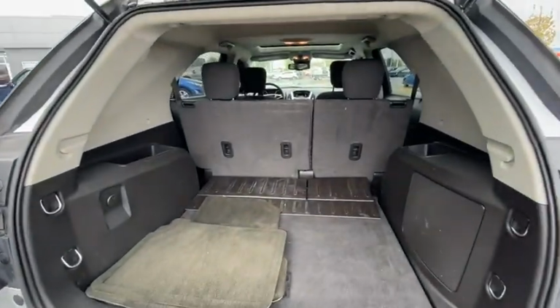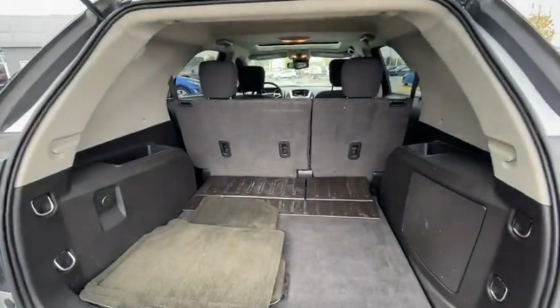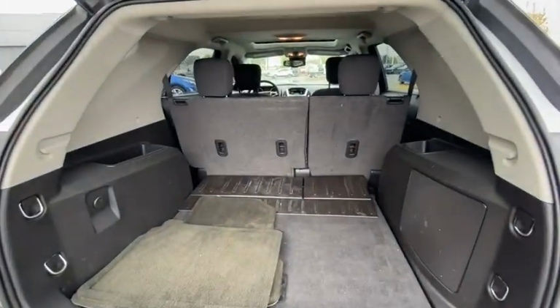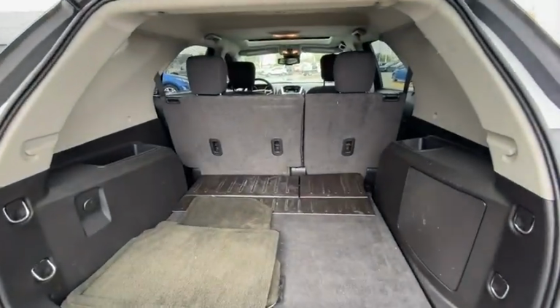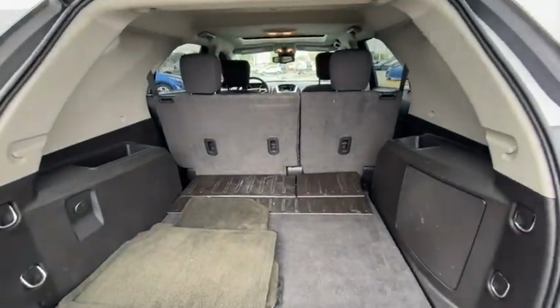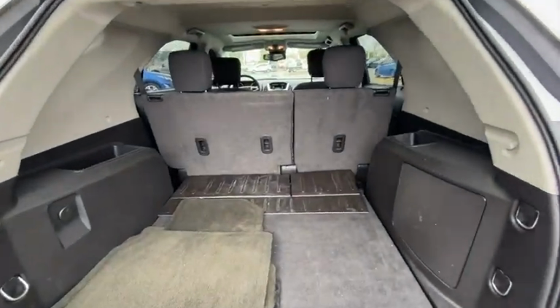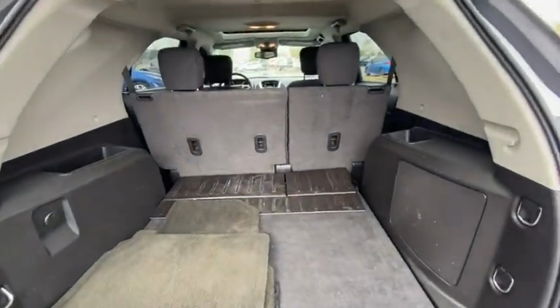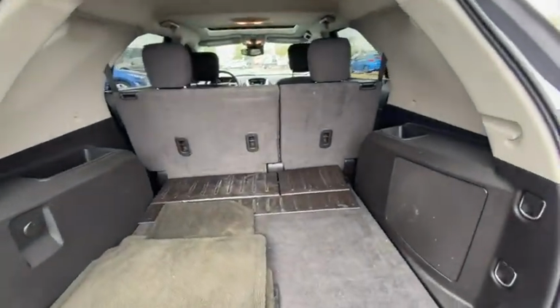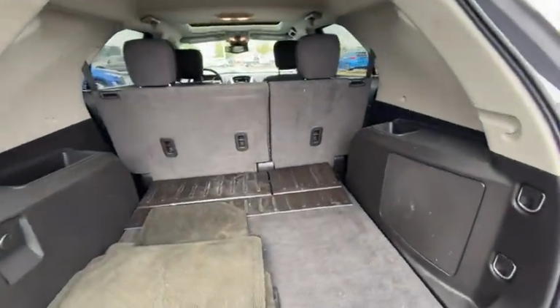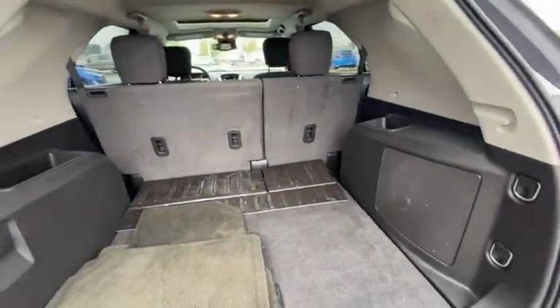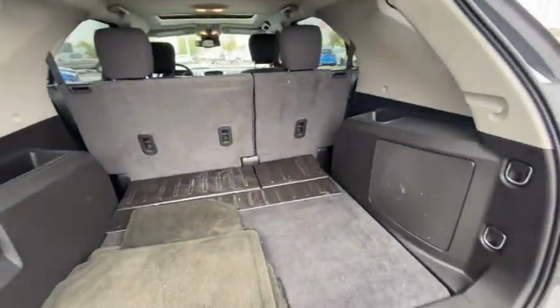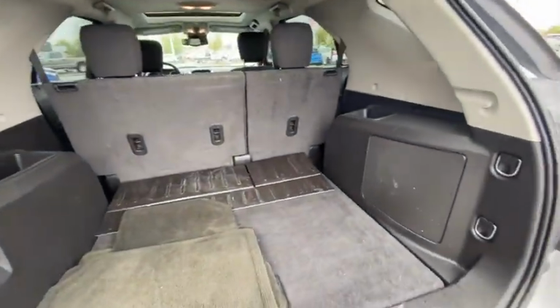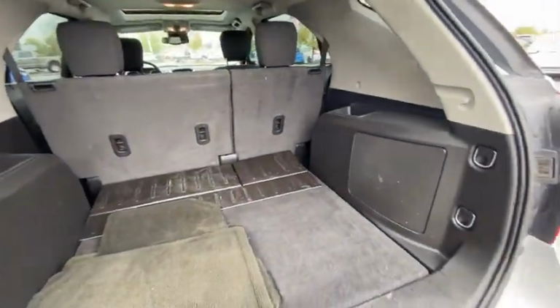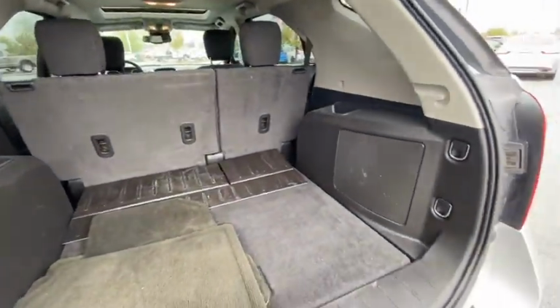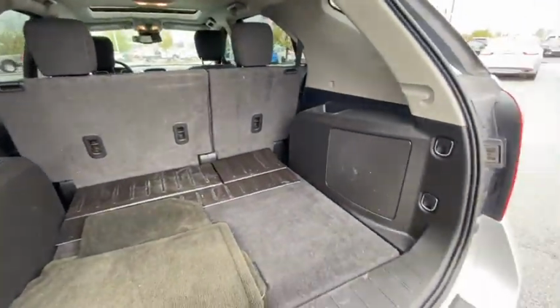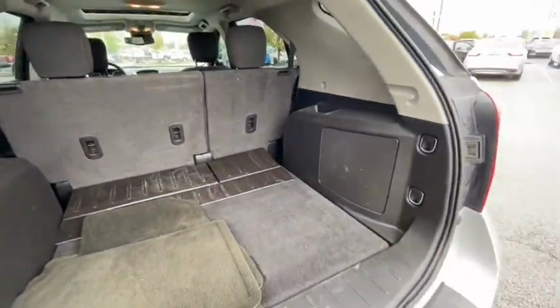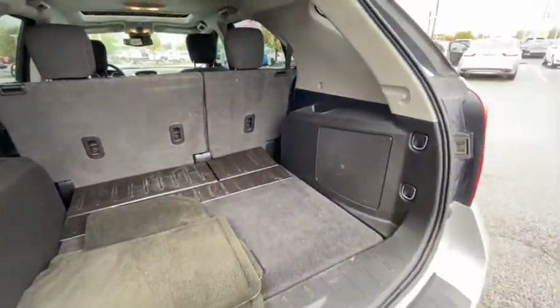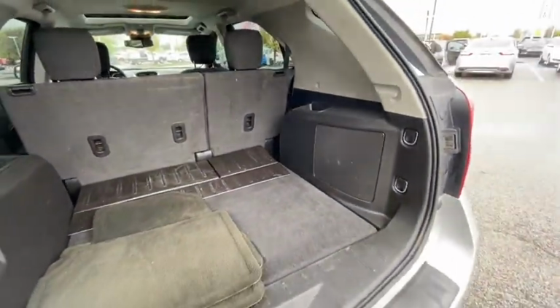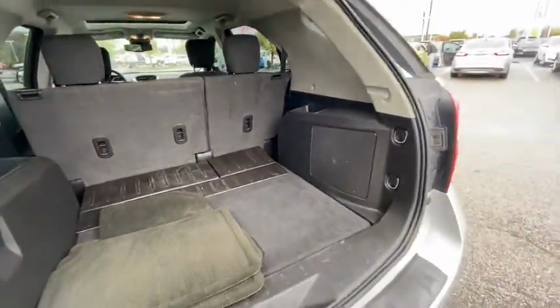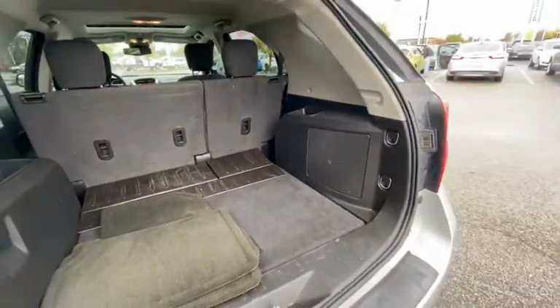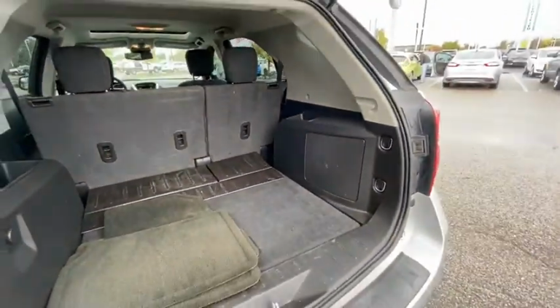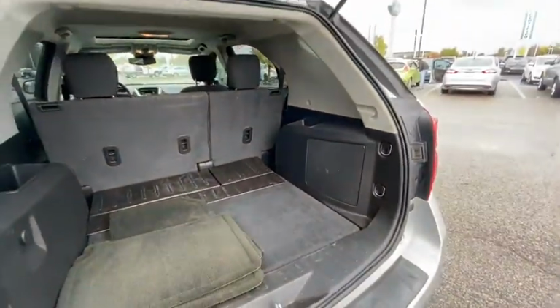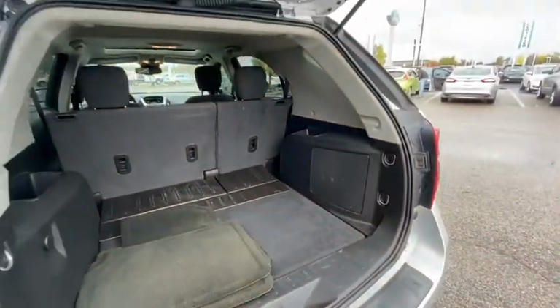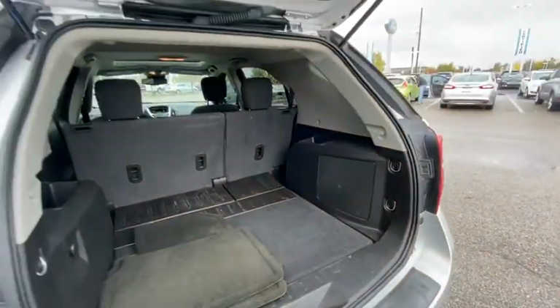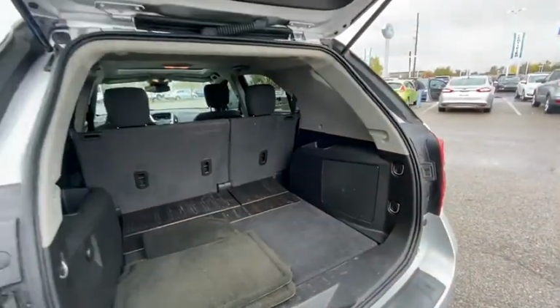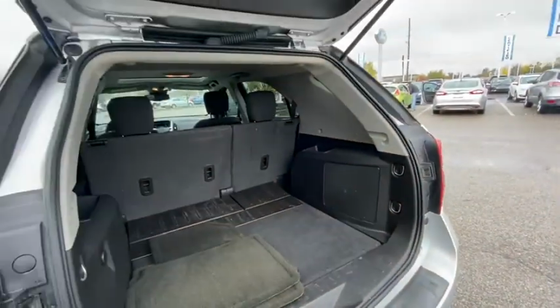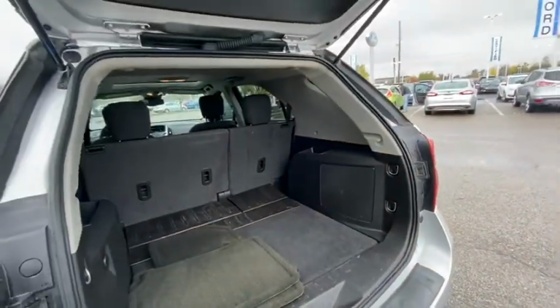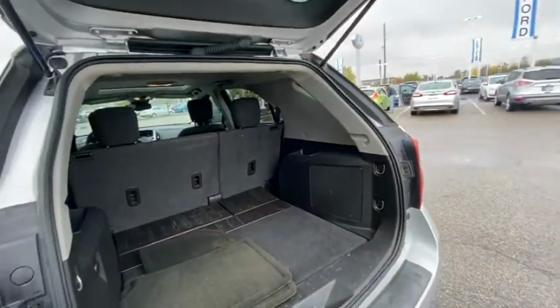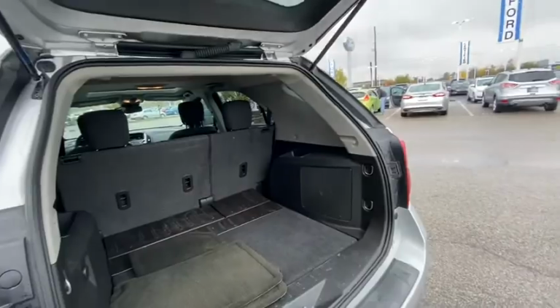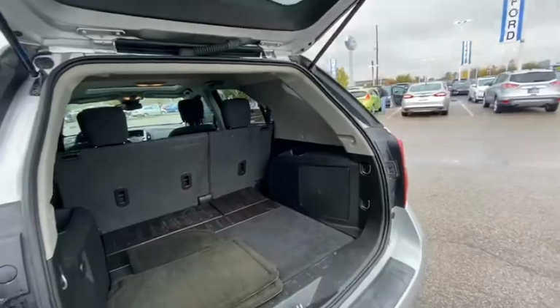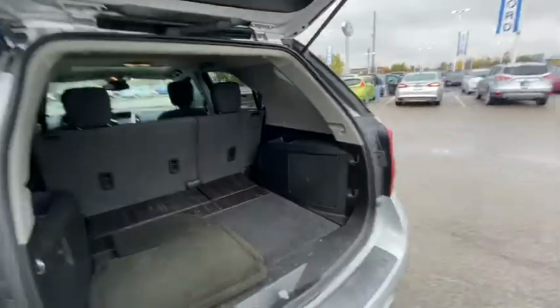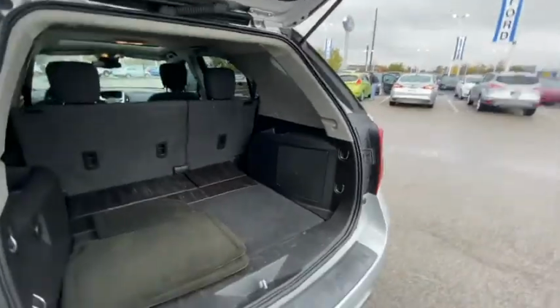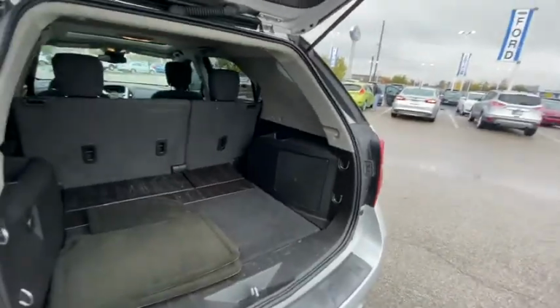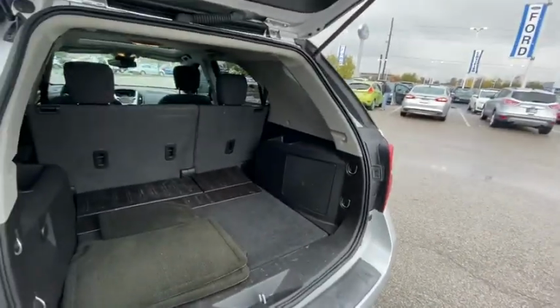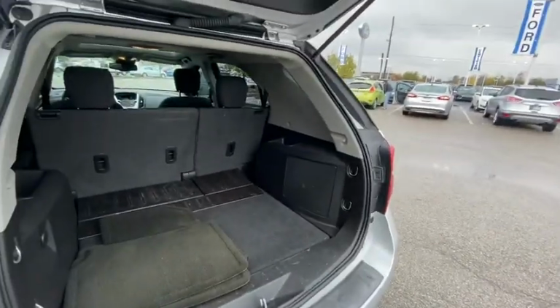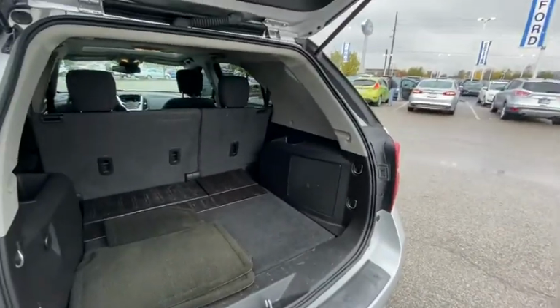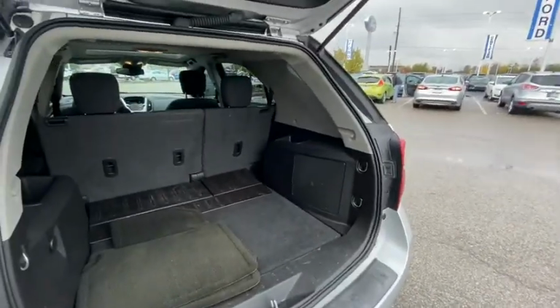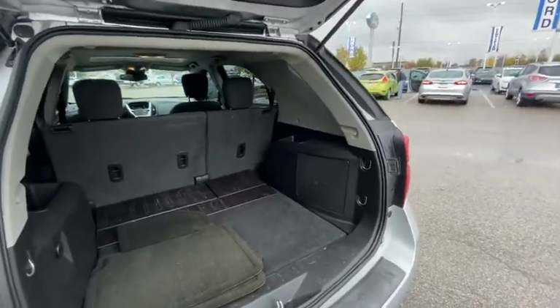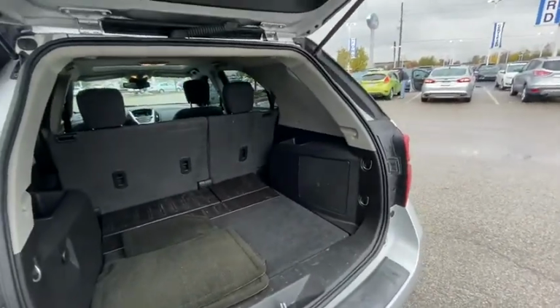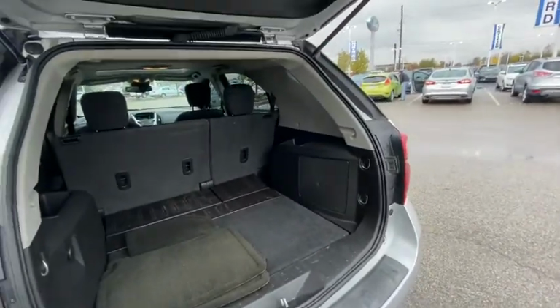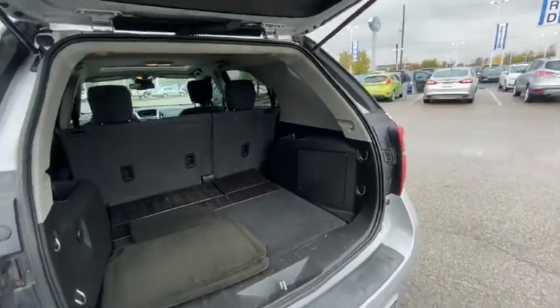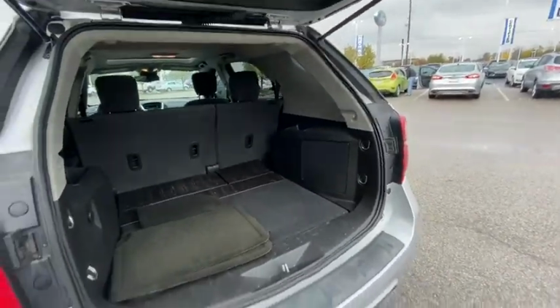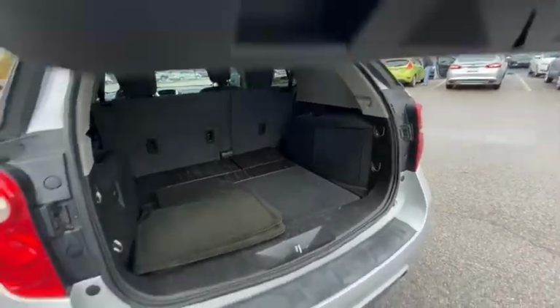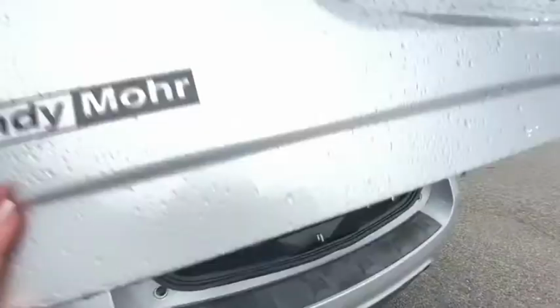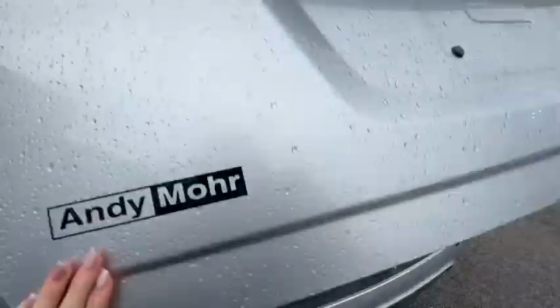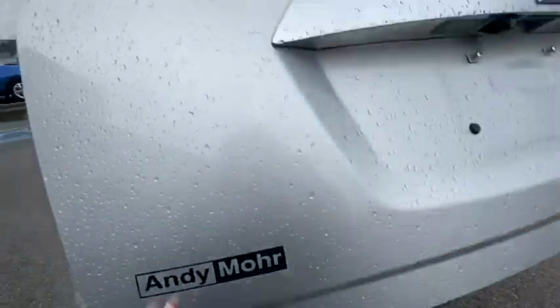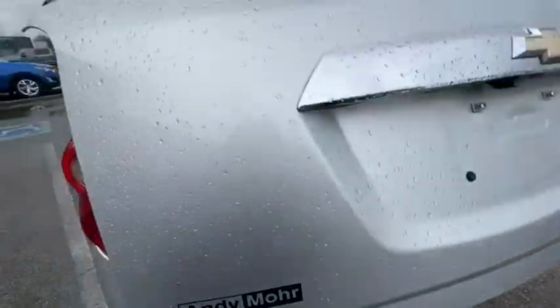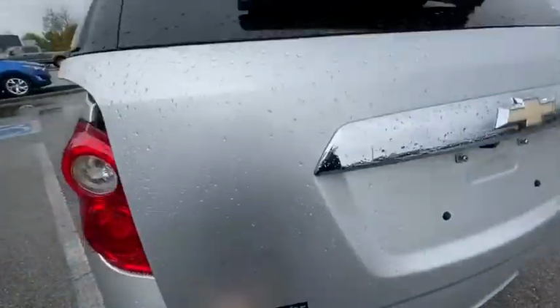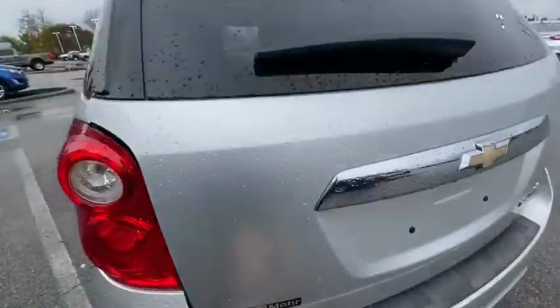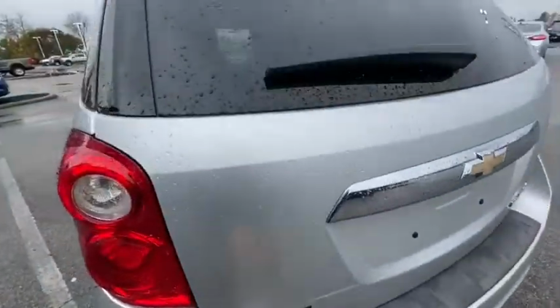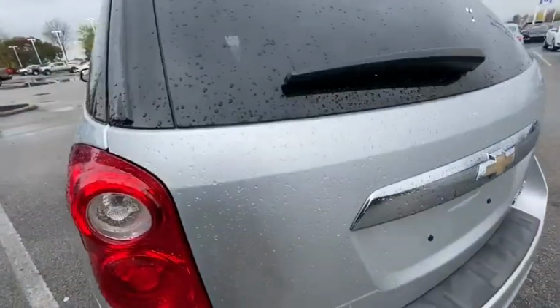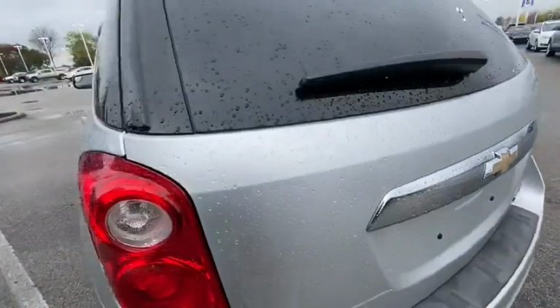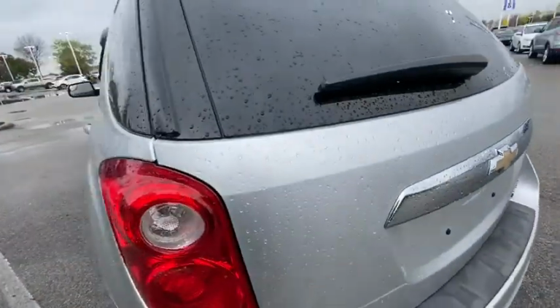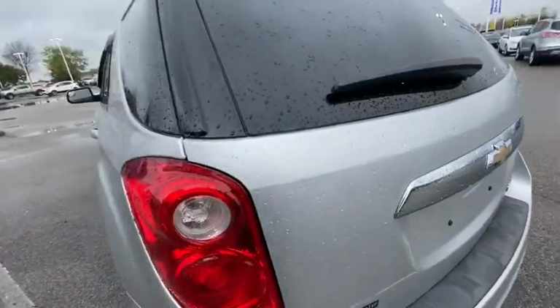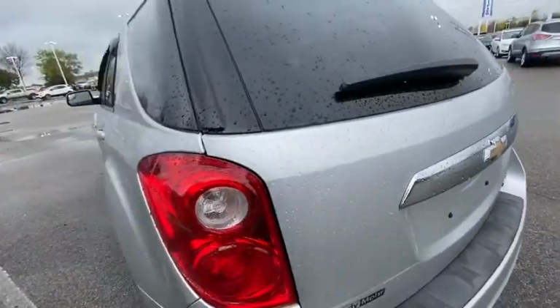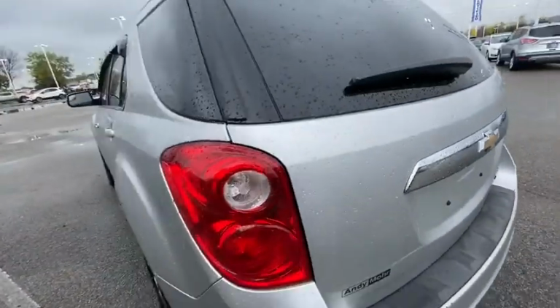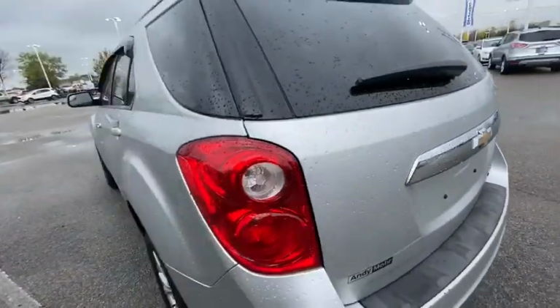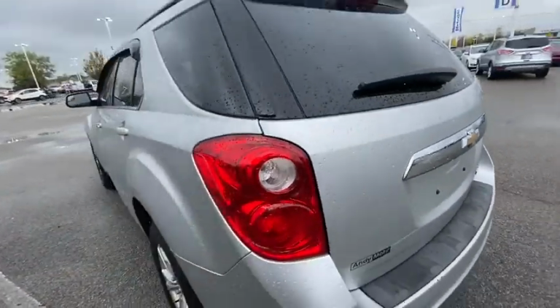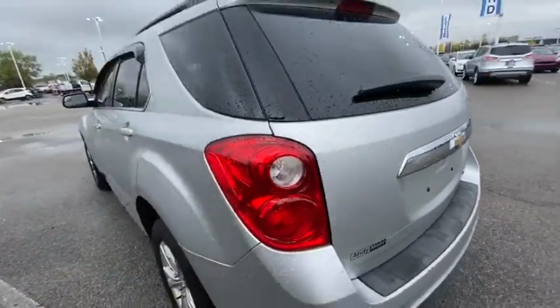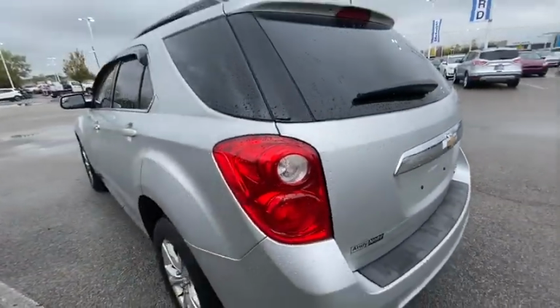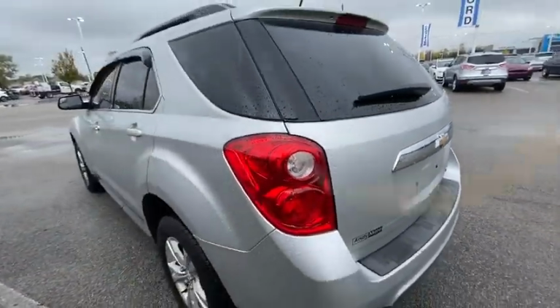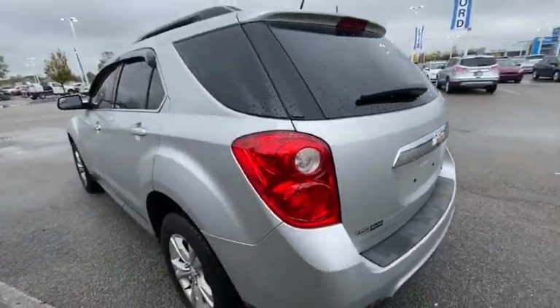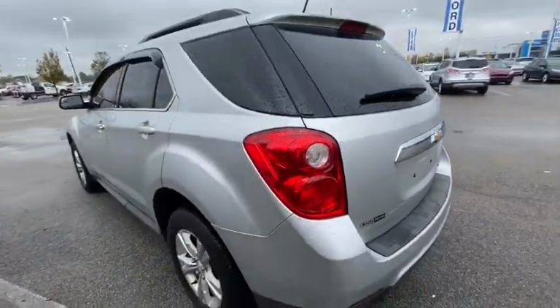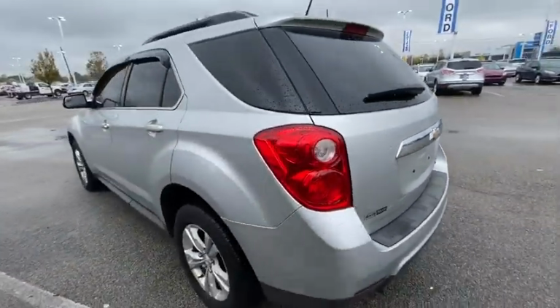Electronic stability control, four-wheel disc brakes. Enjoy the journey in the capable and comfortable Equinox. Drive it today.